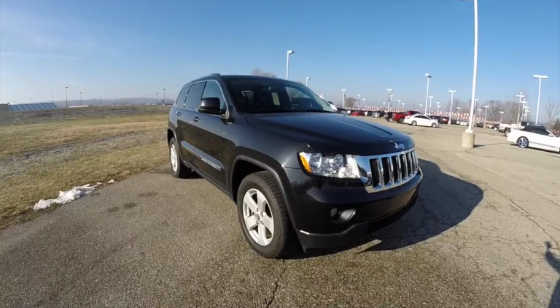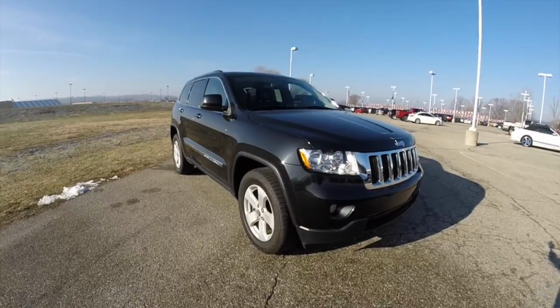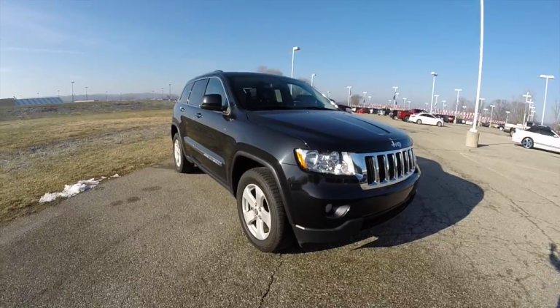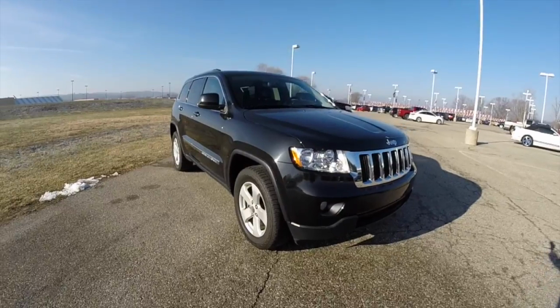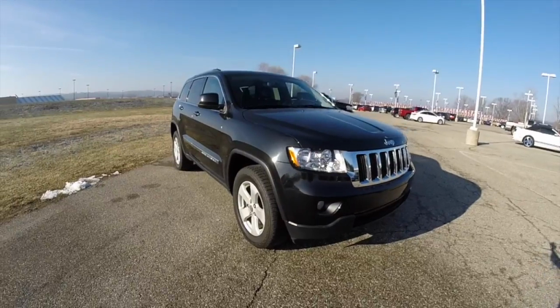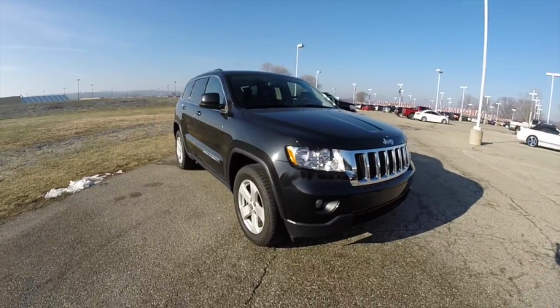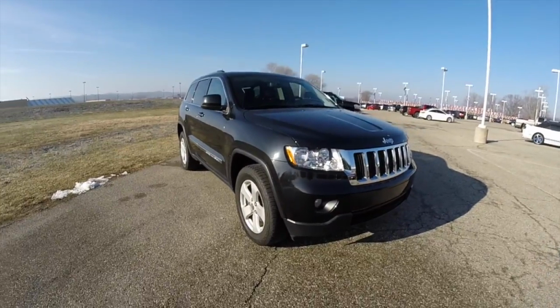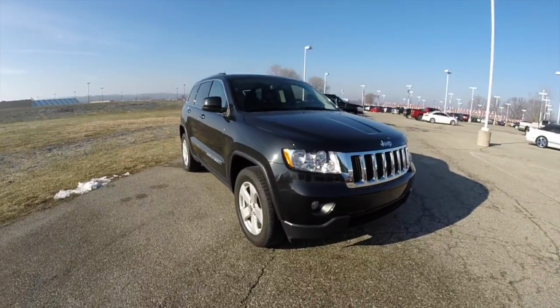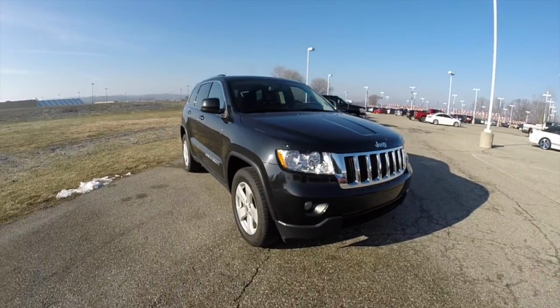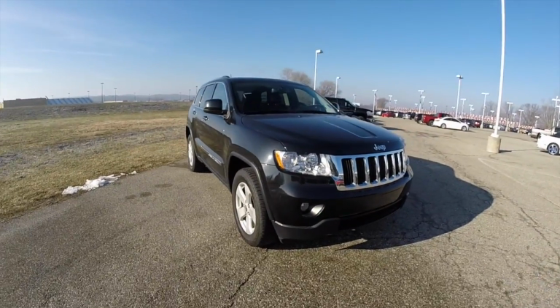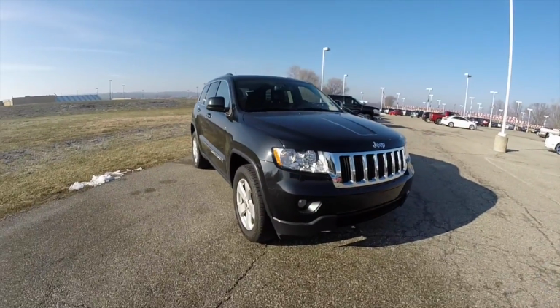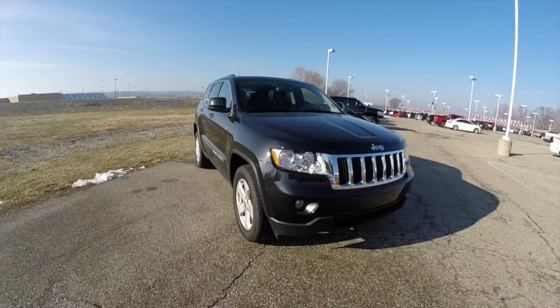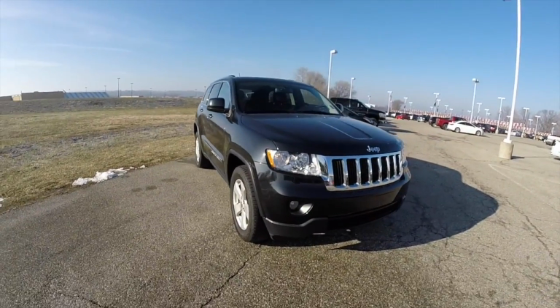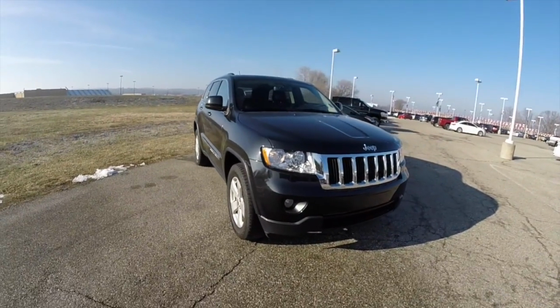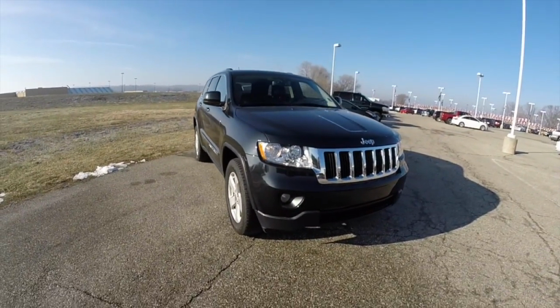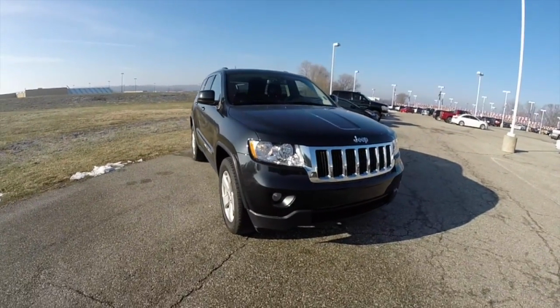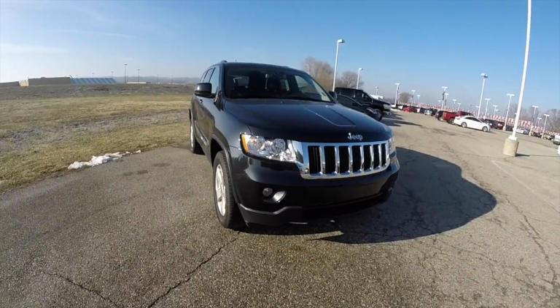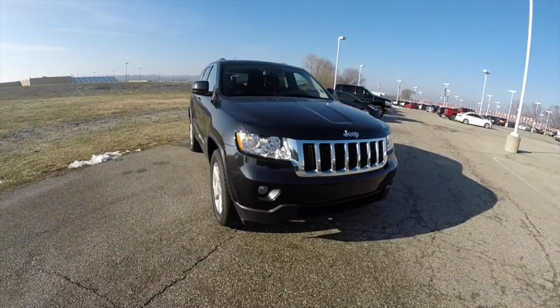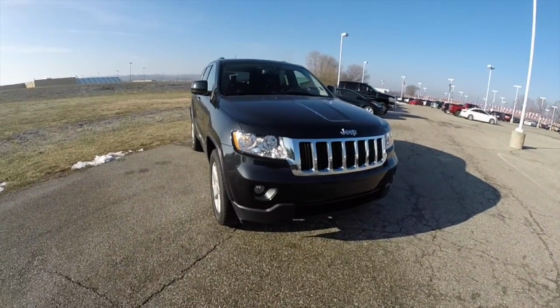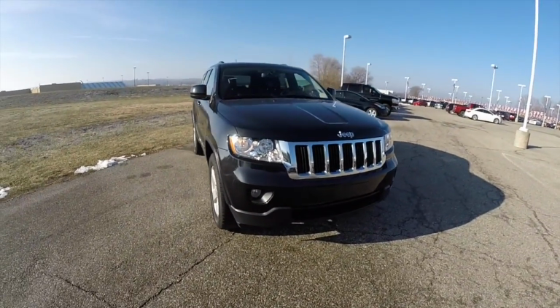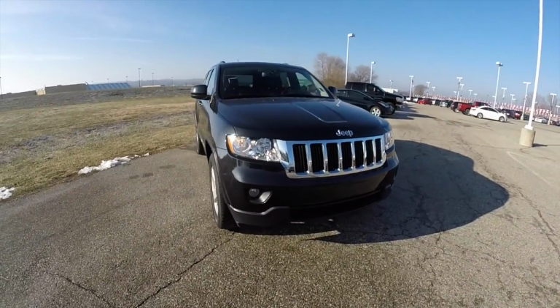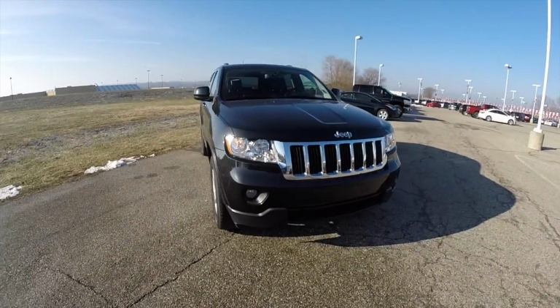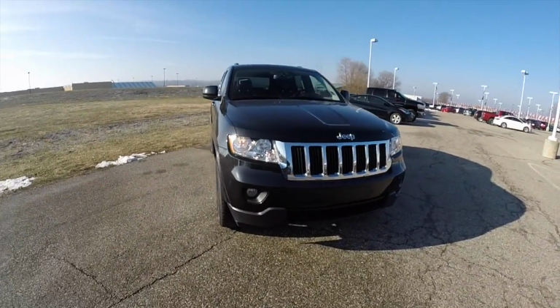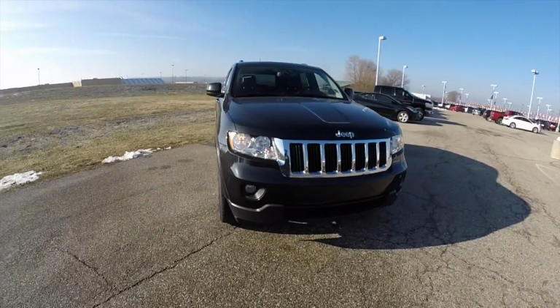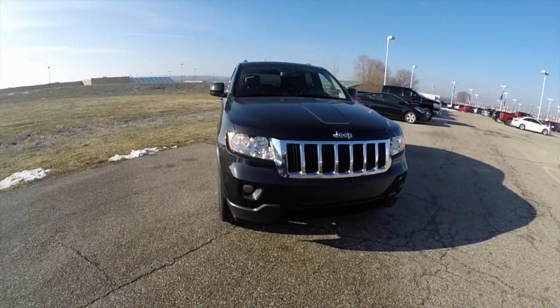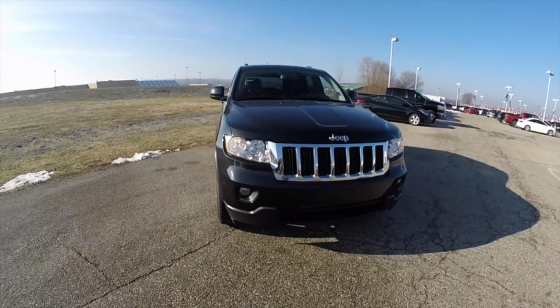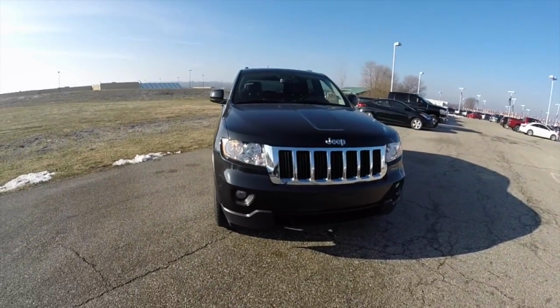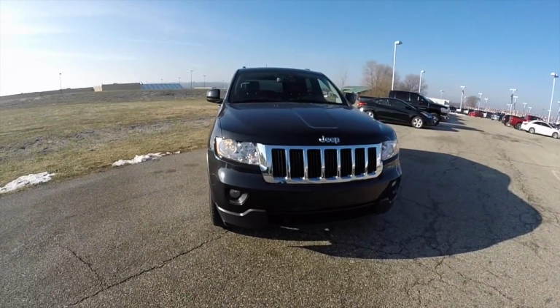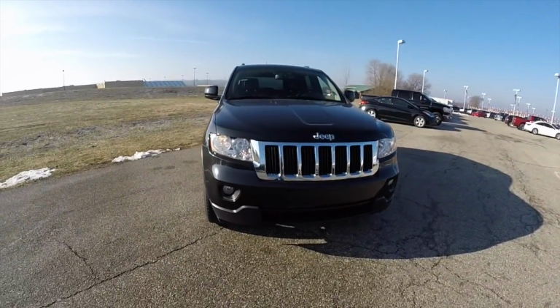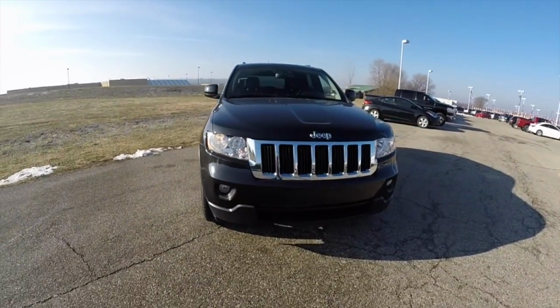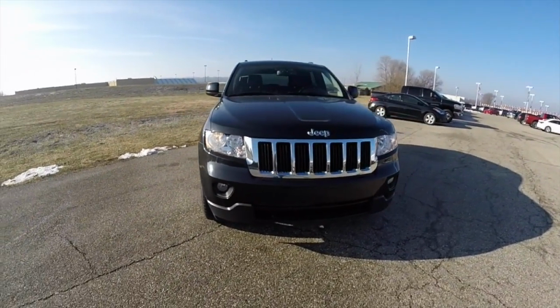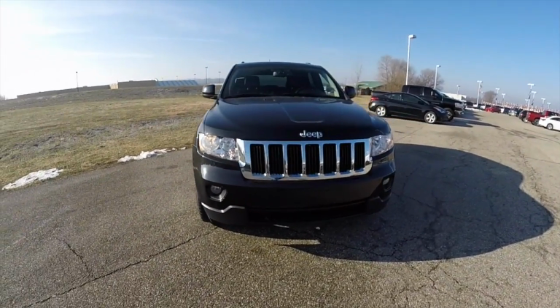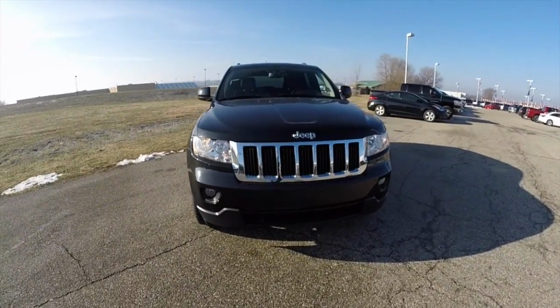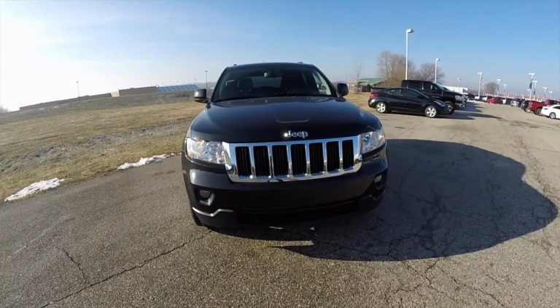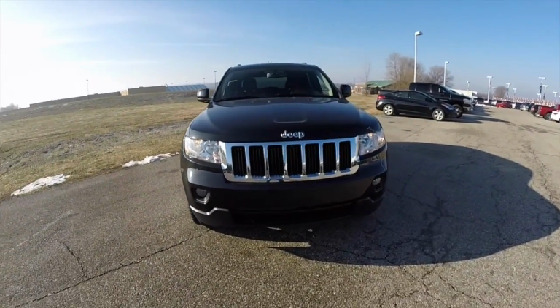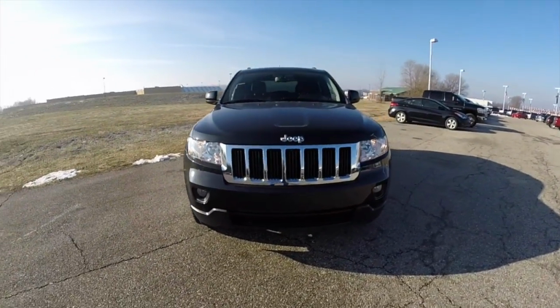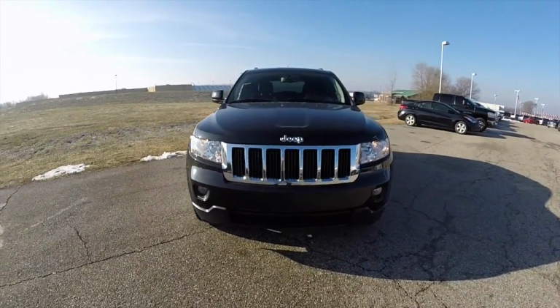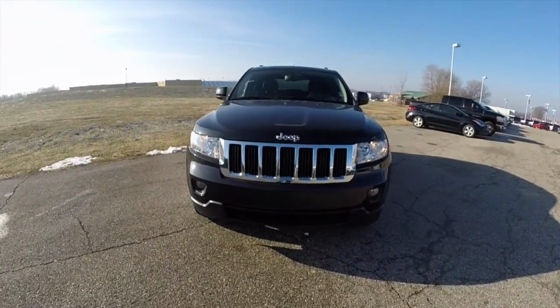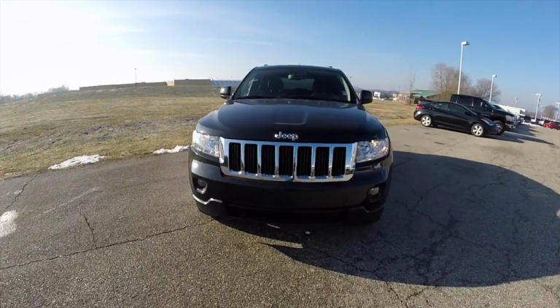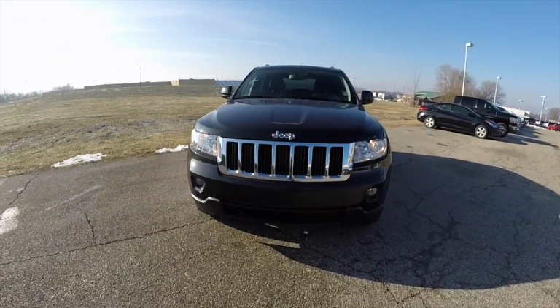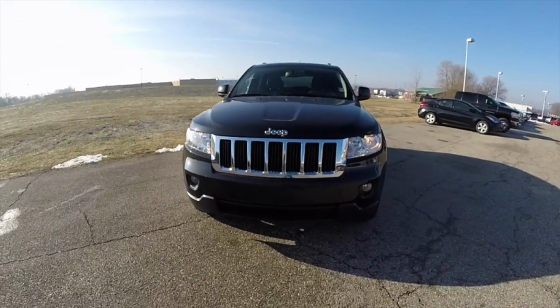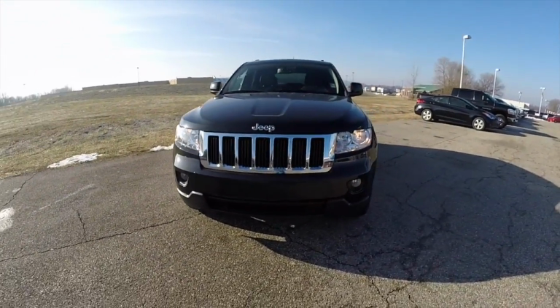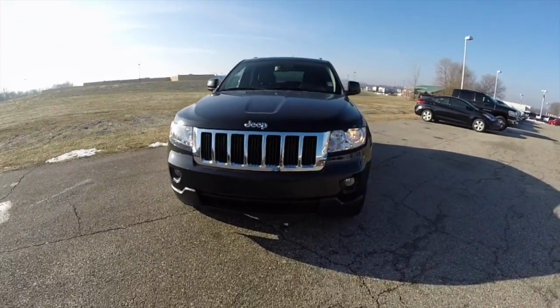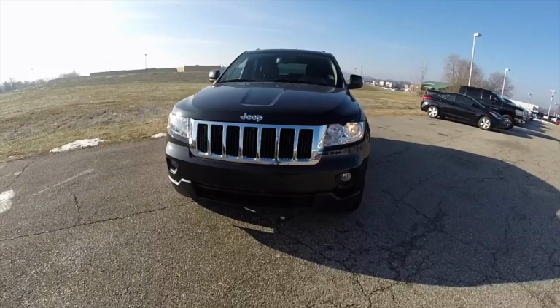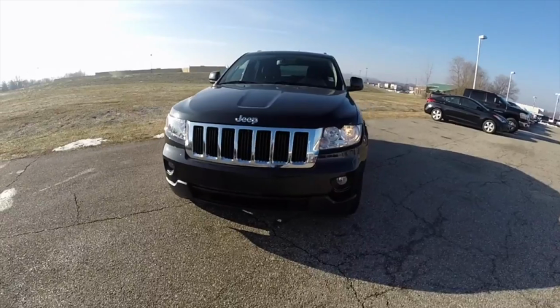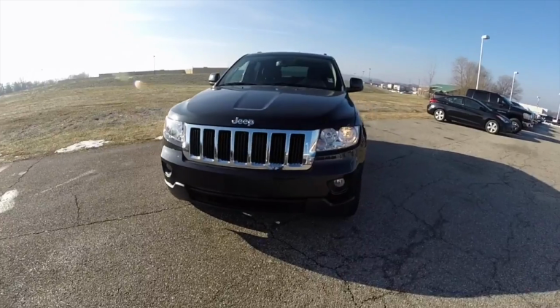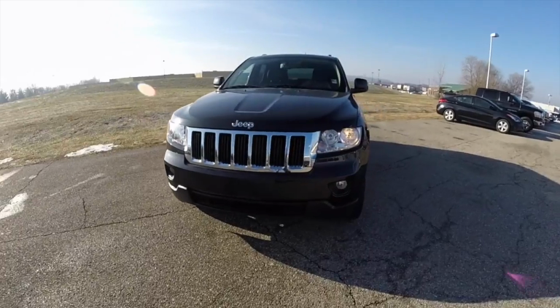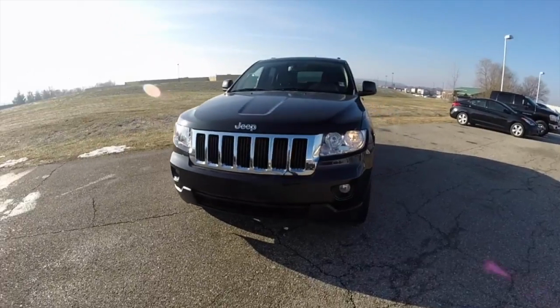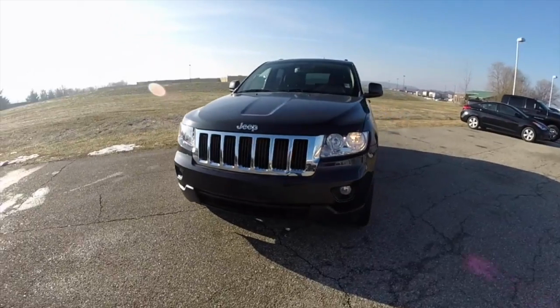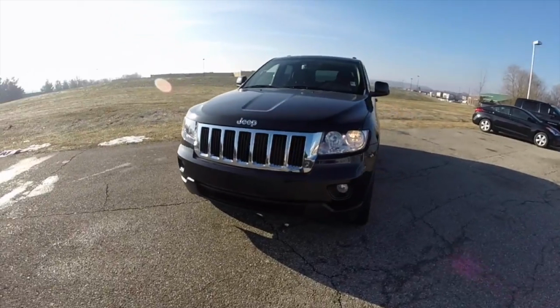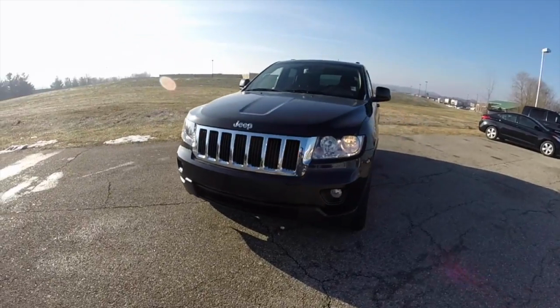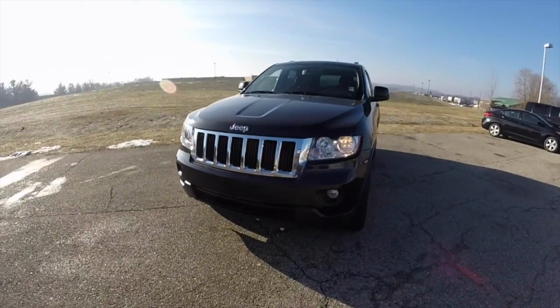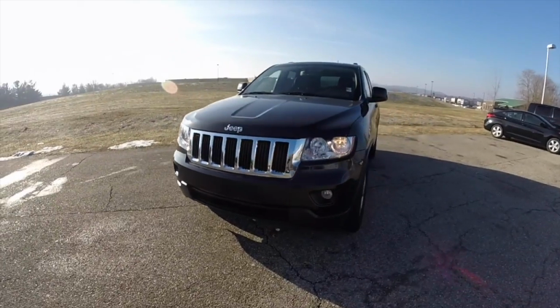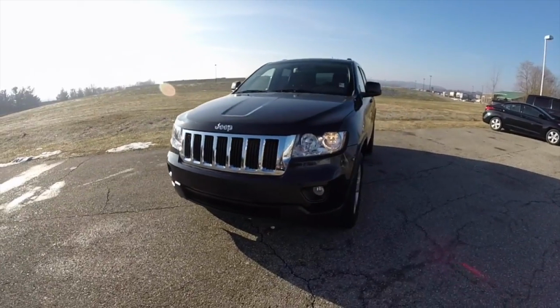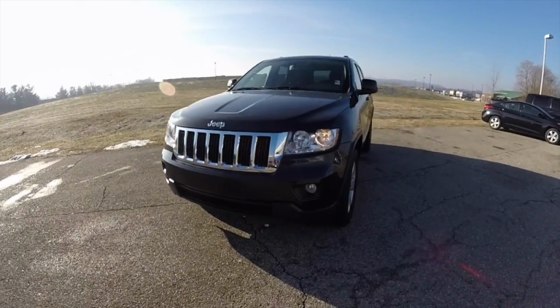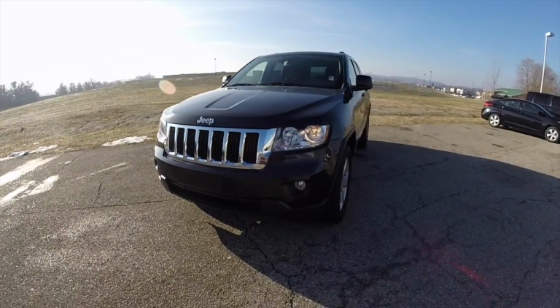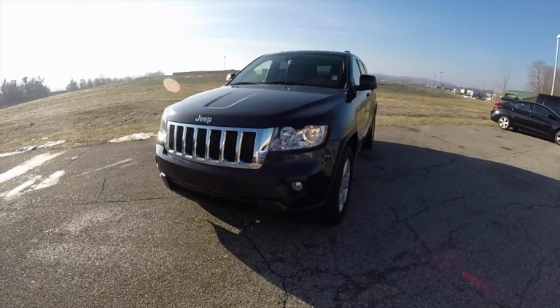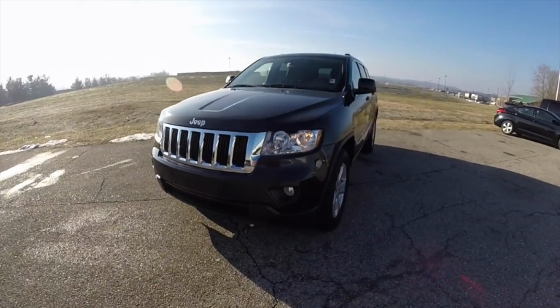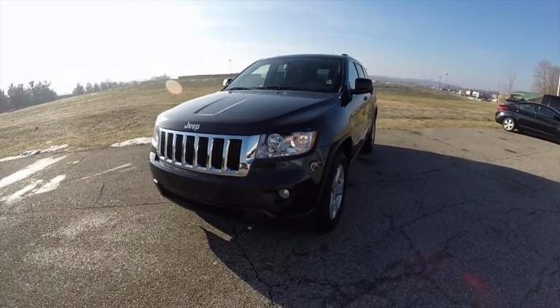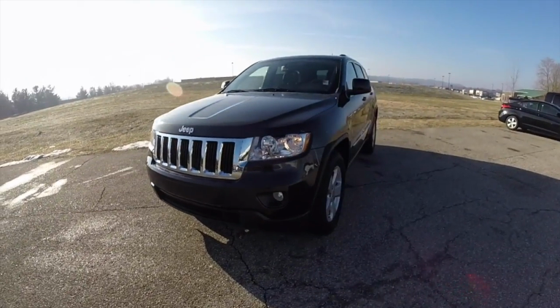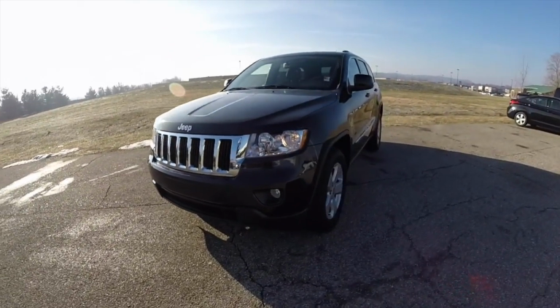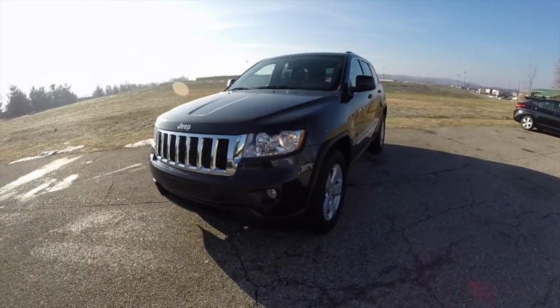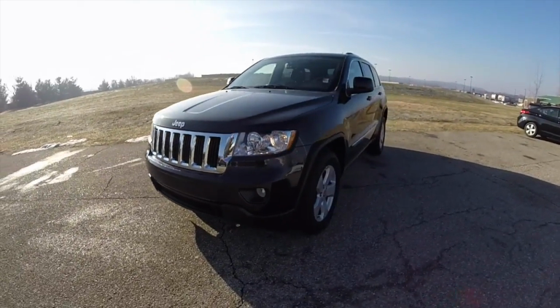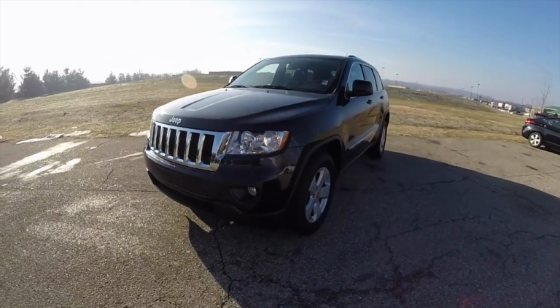Hello everyone, today we're going to take a quick walk around look at this very nicely equipped 2012 Jeep Grand Cherokee Laredo.